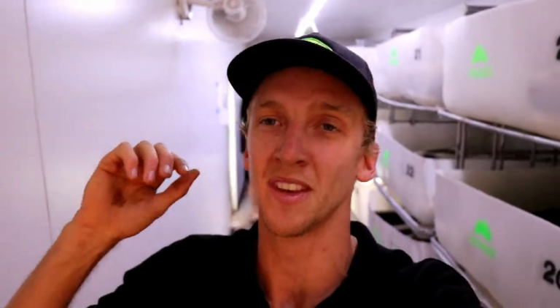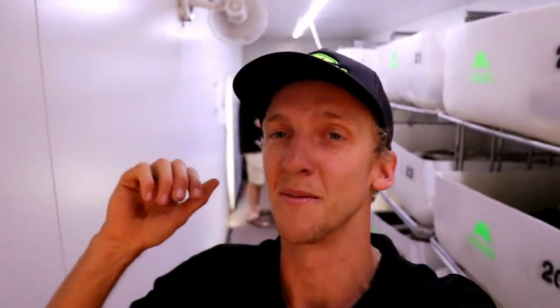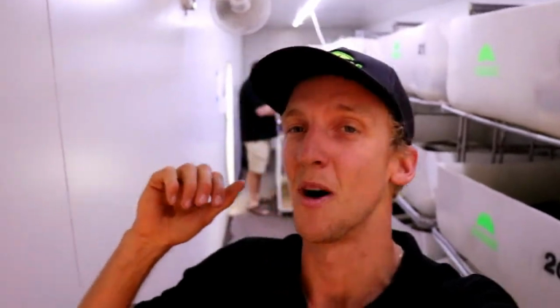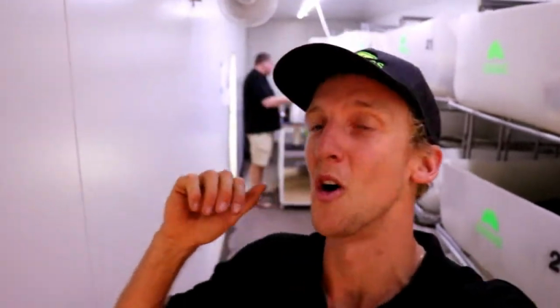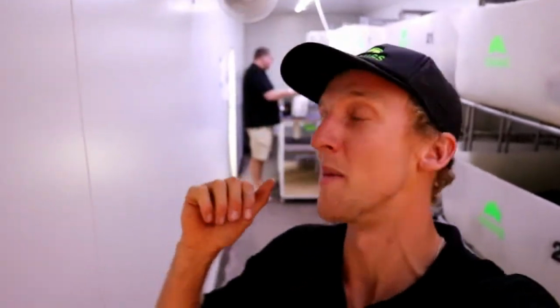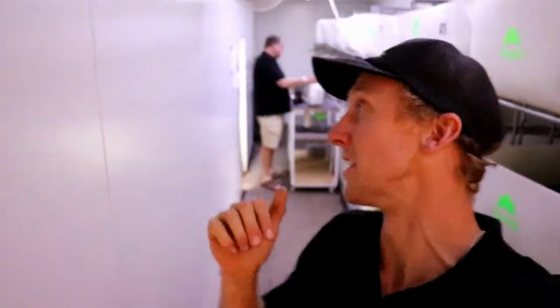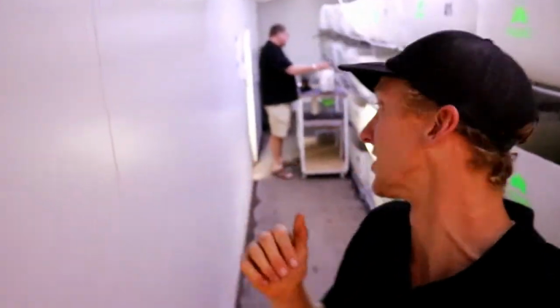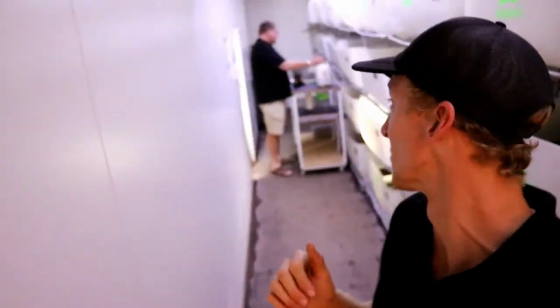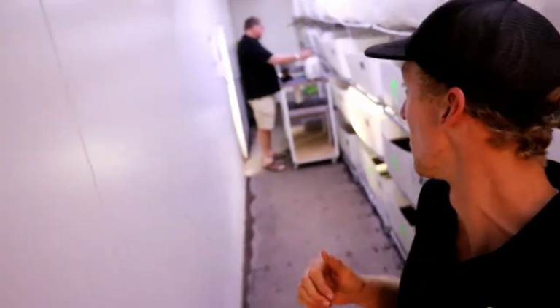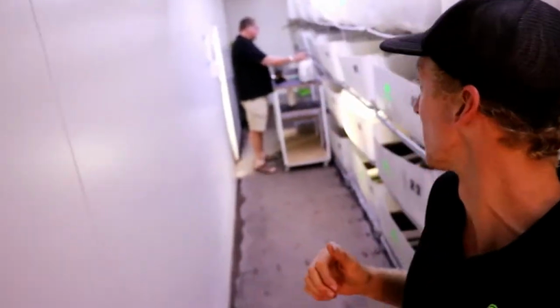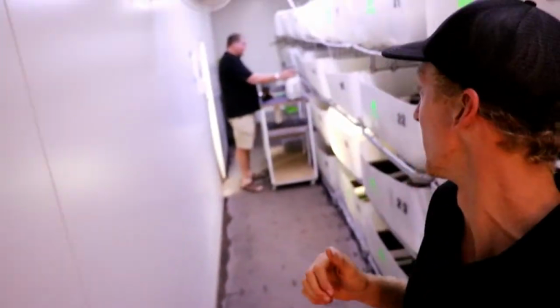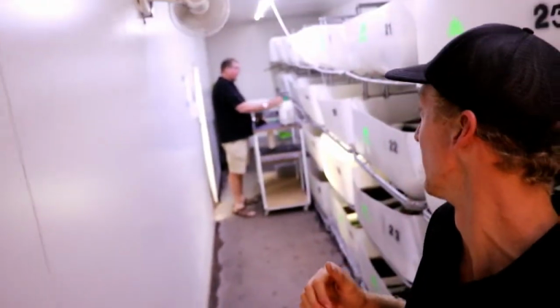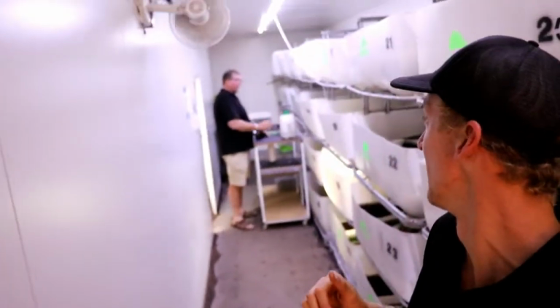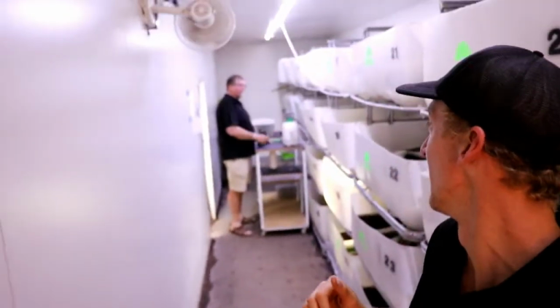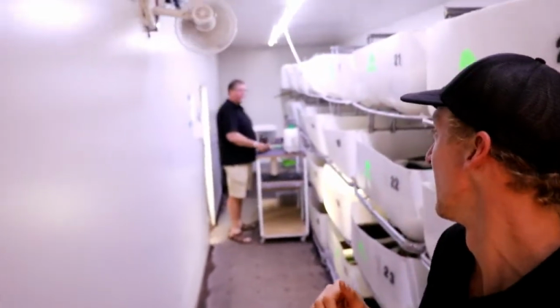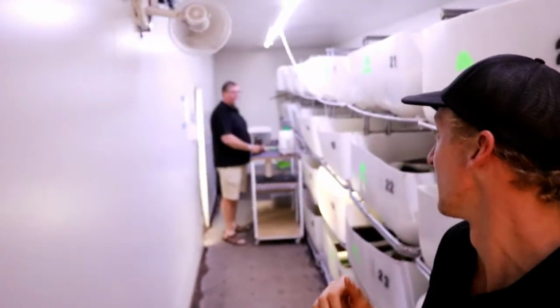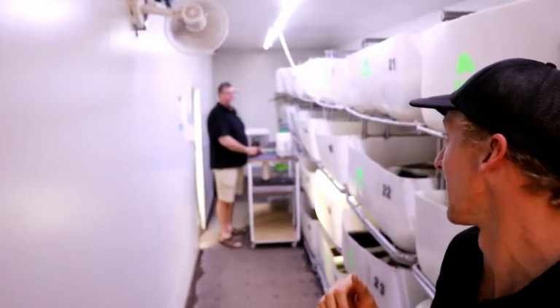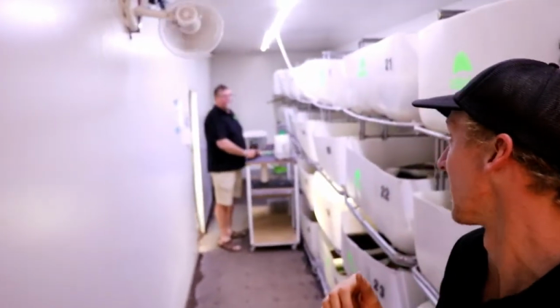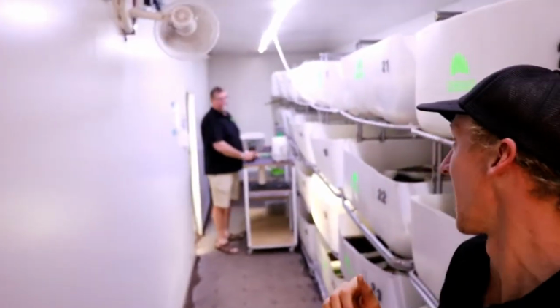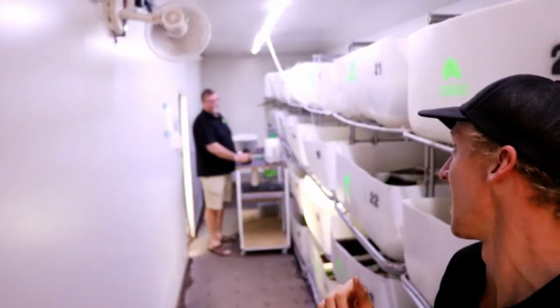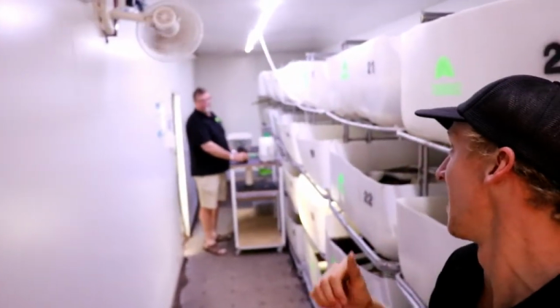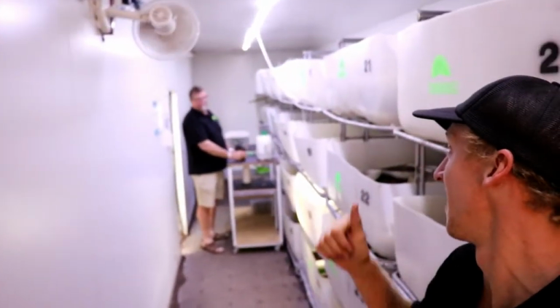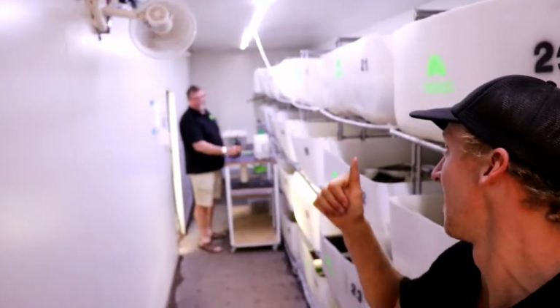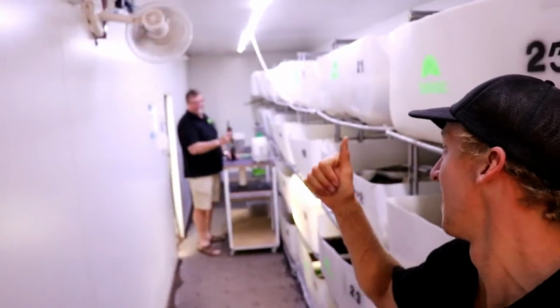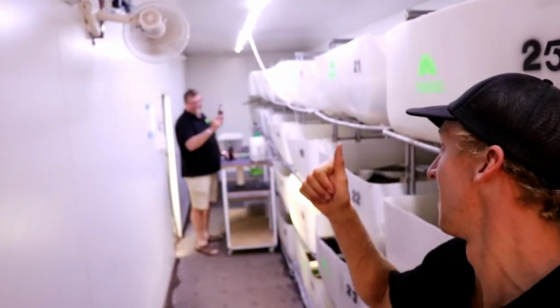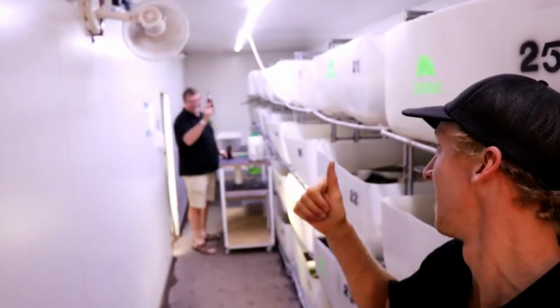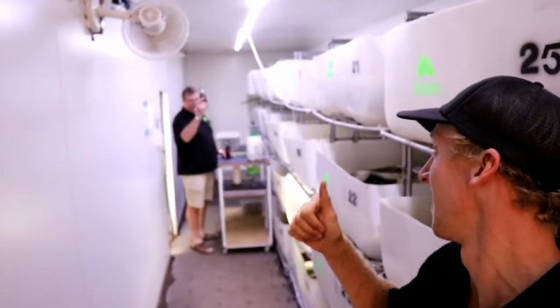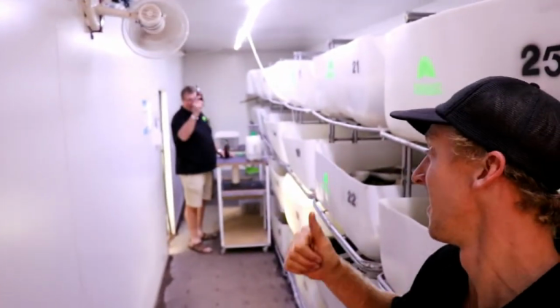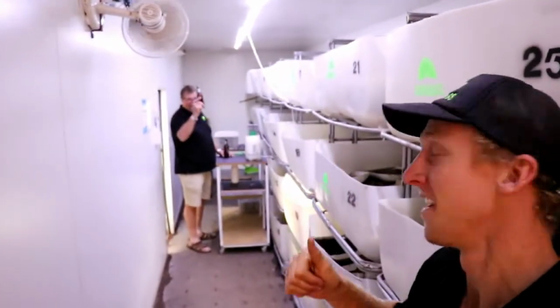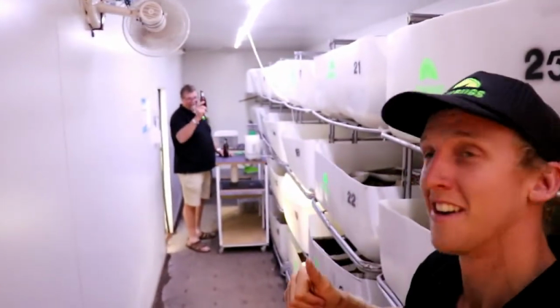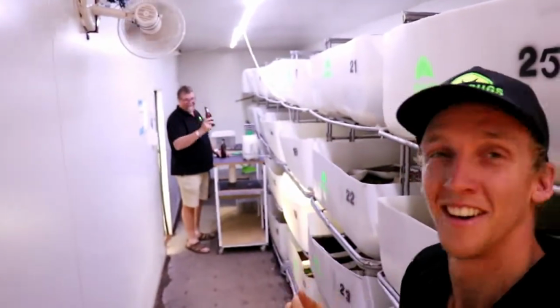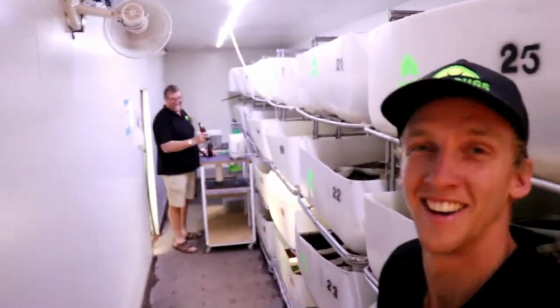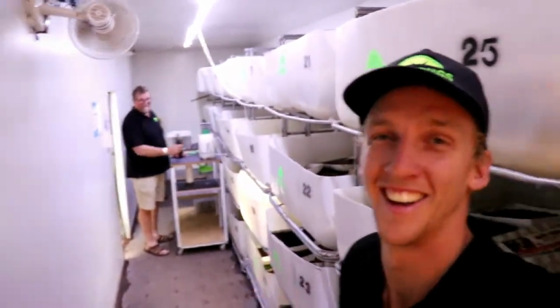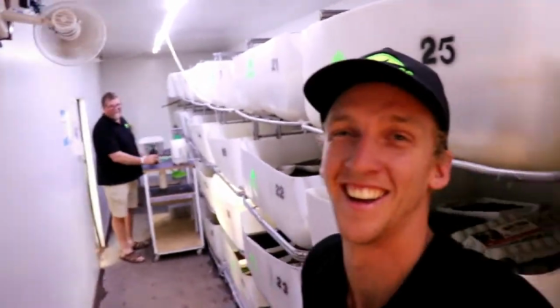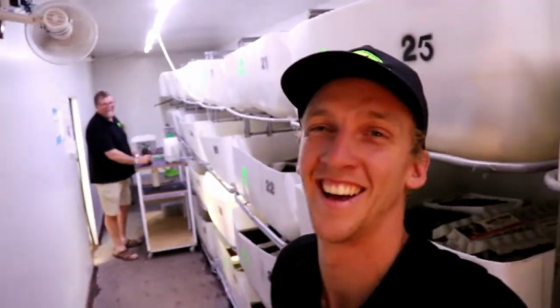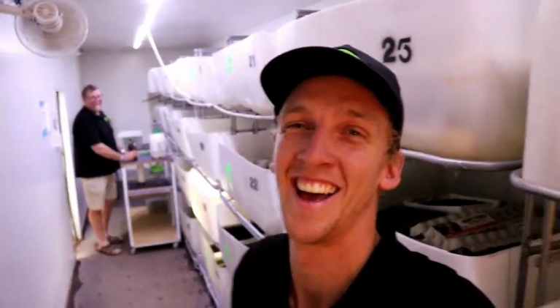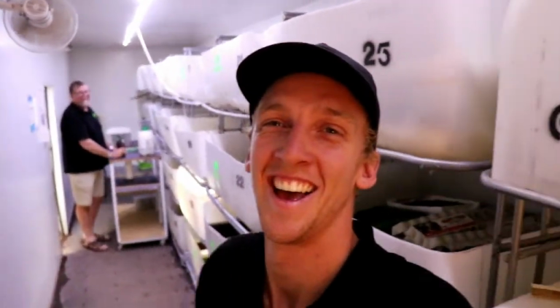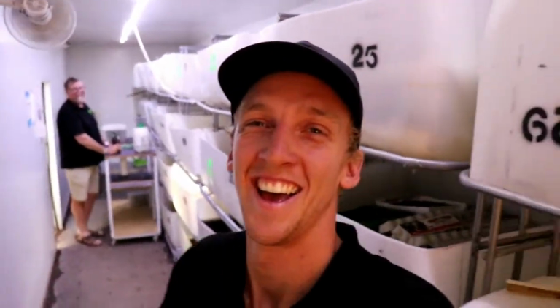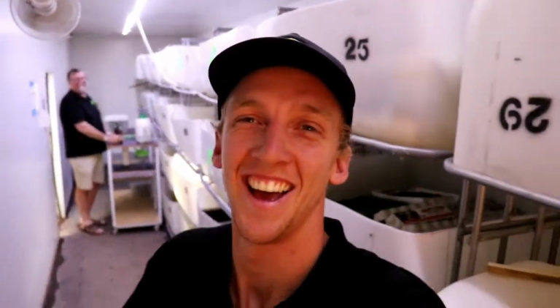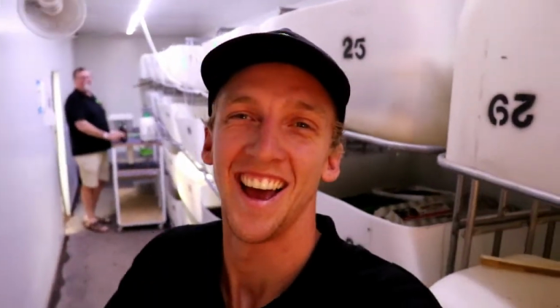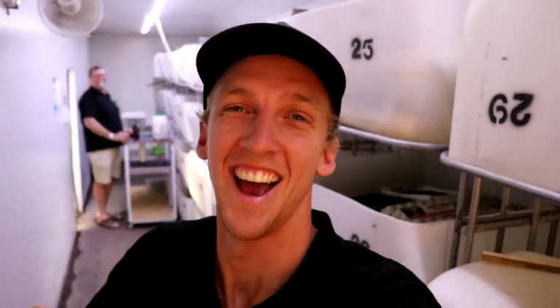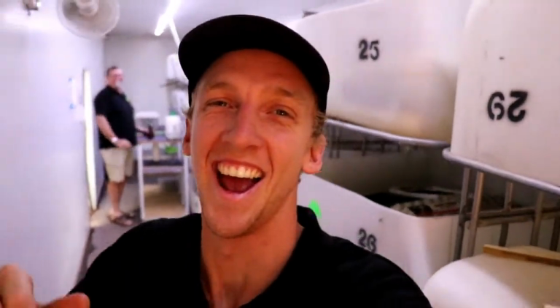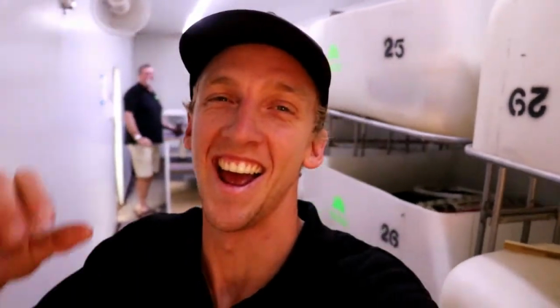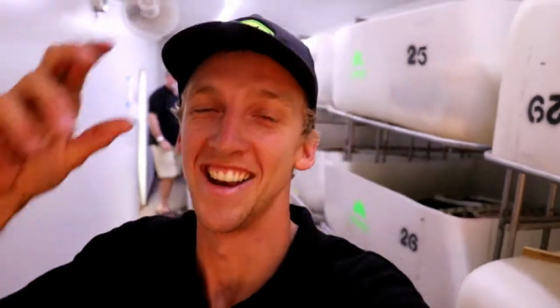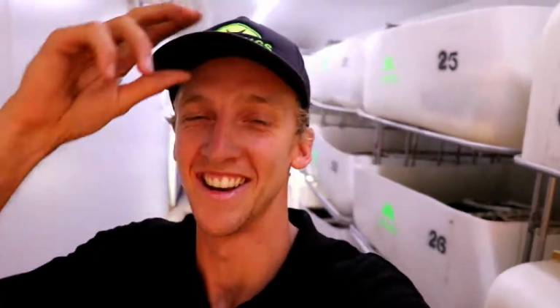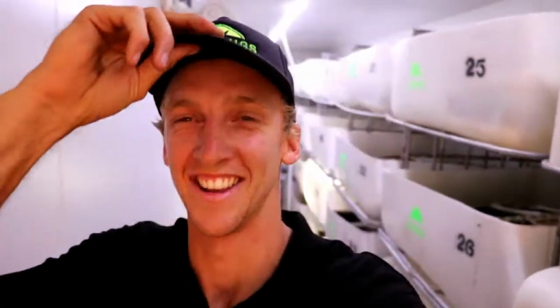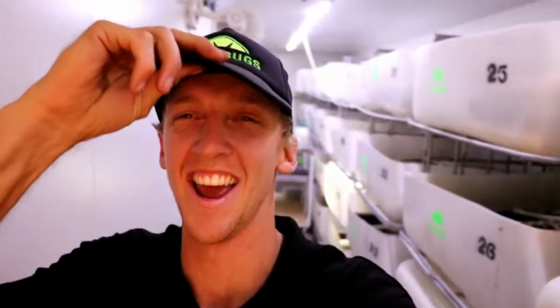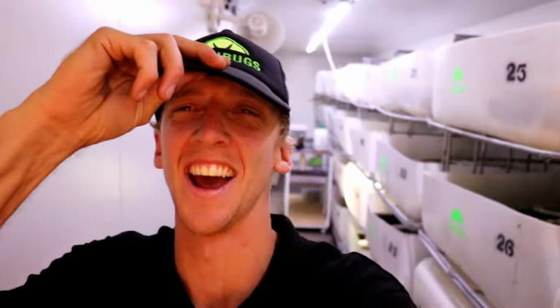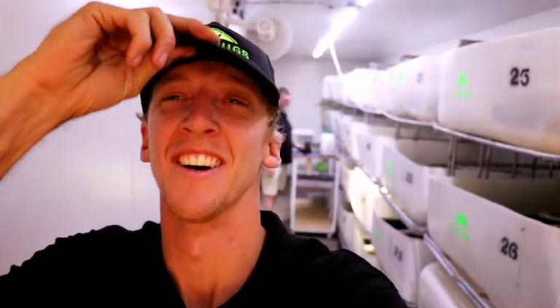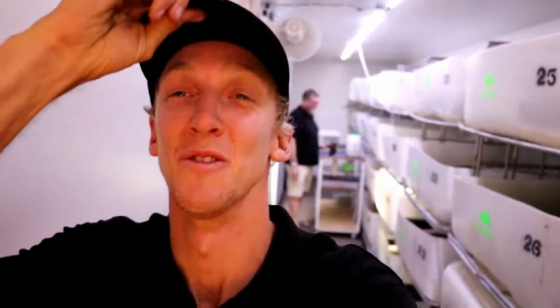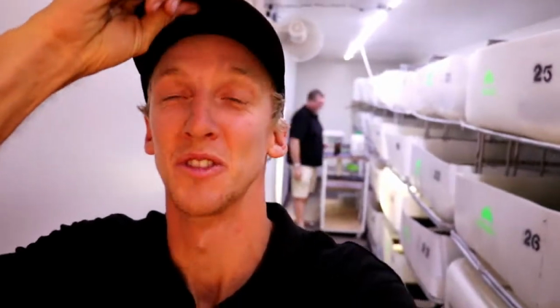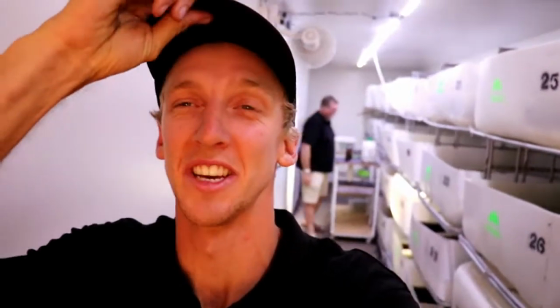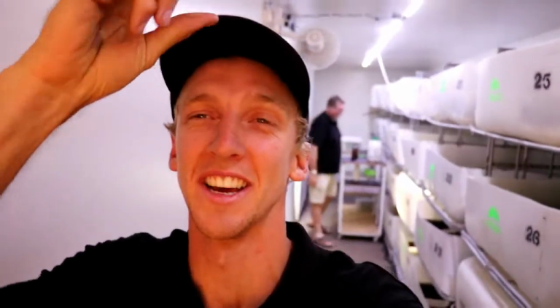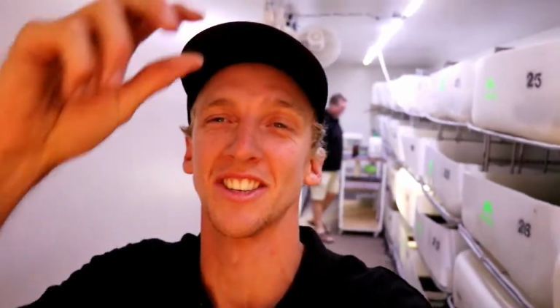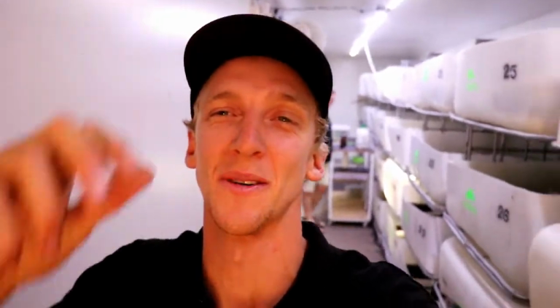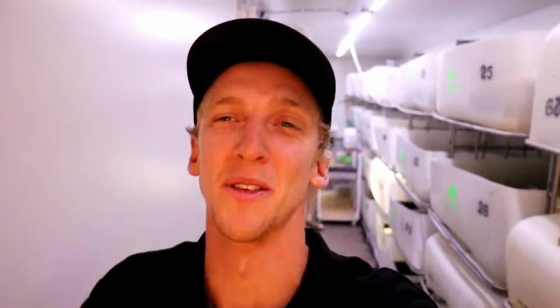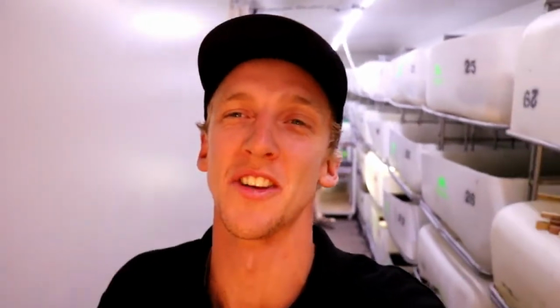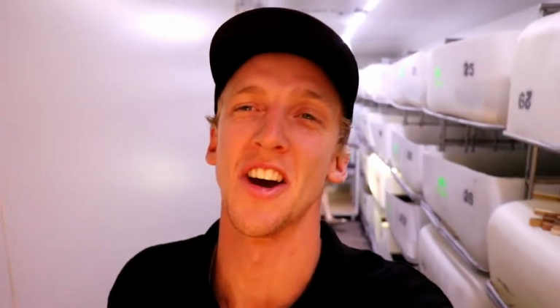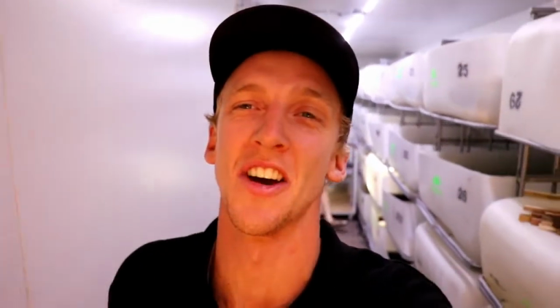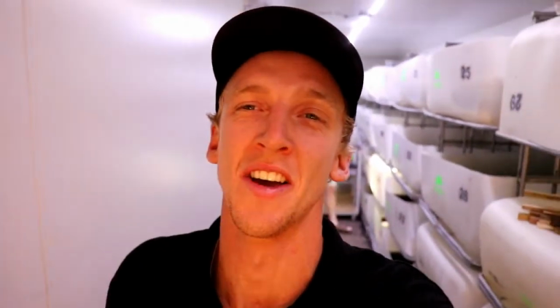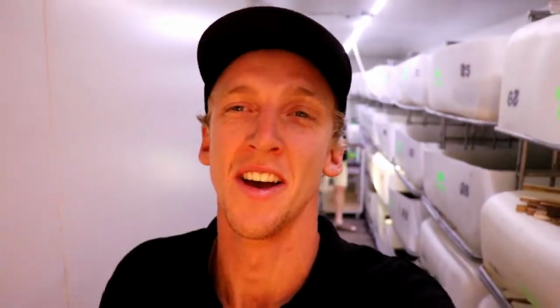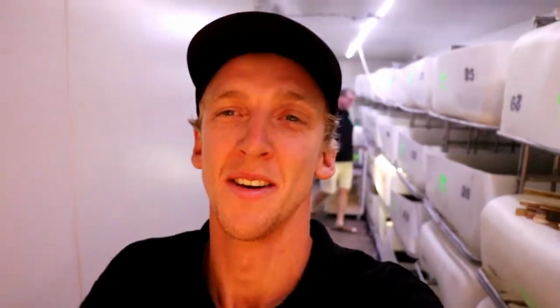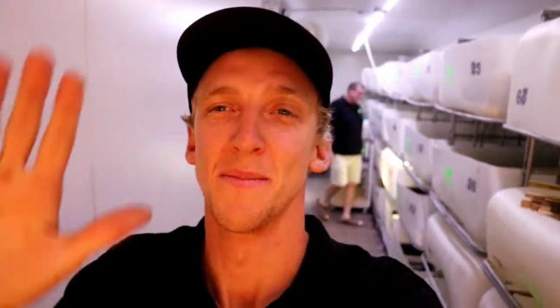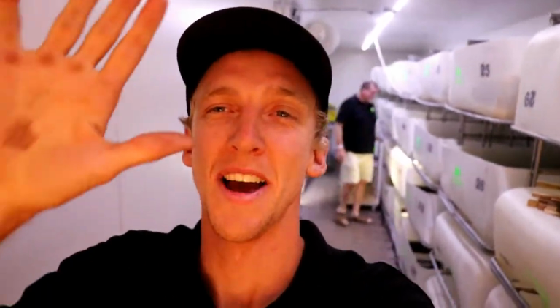If you do have any questions, send them through. My old man just walked in — say g'day! G'day! And yeah, we'll see you next time on the video. Bye!